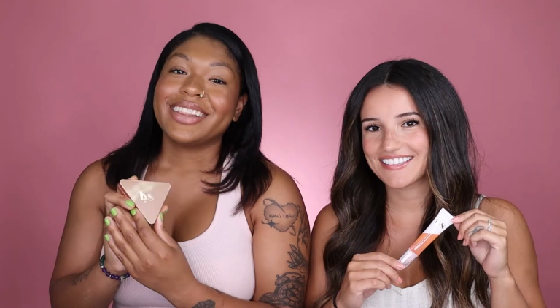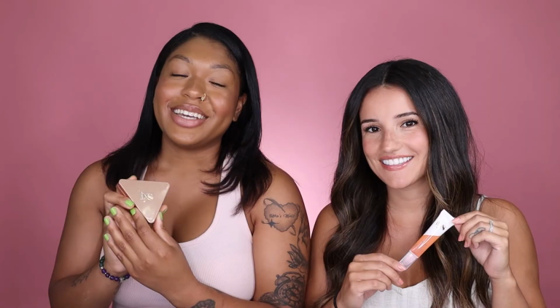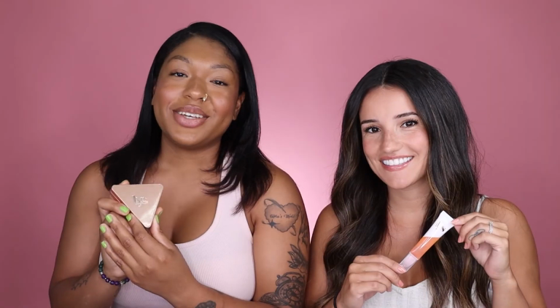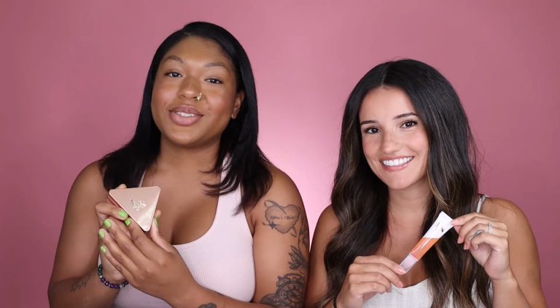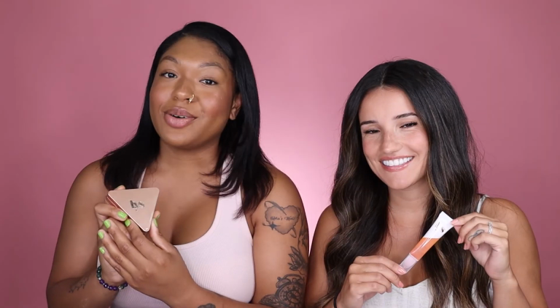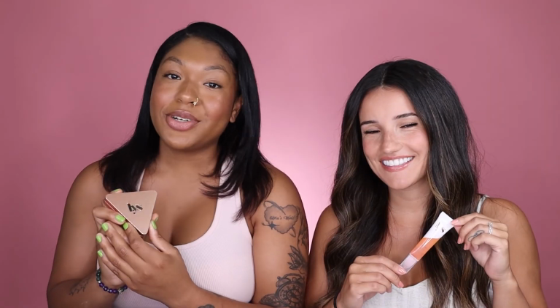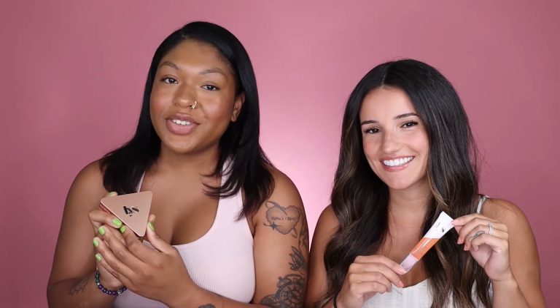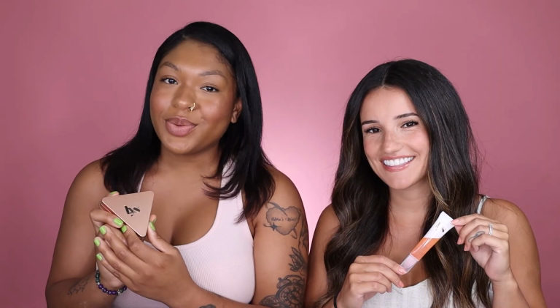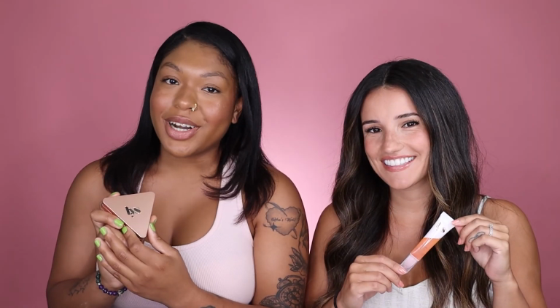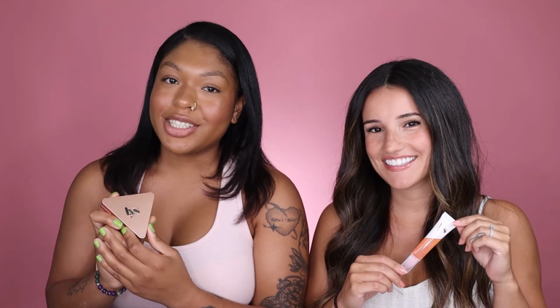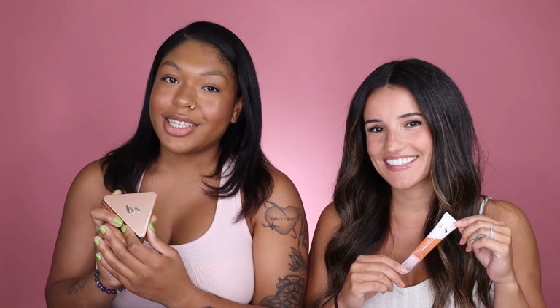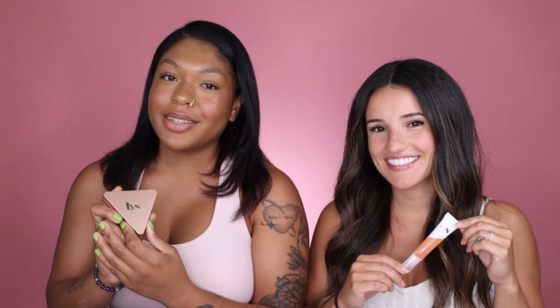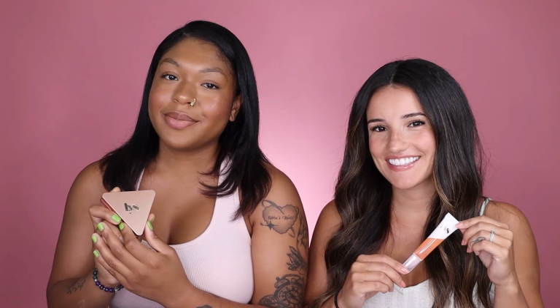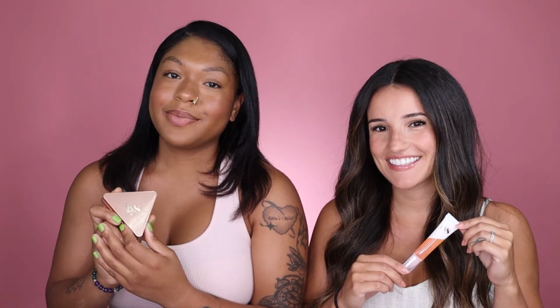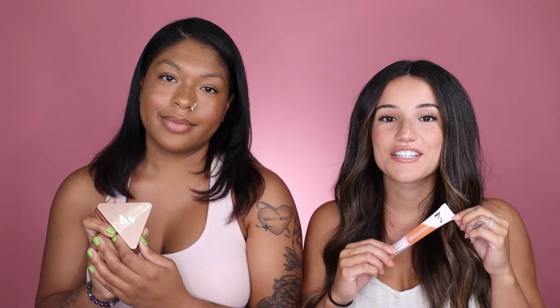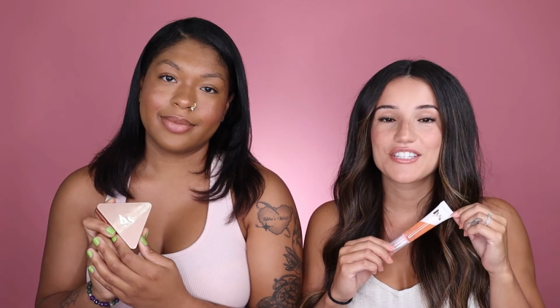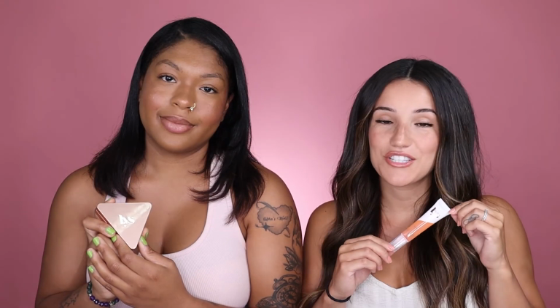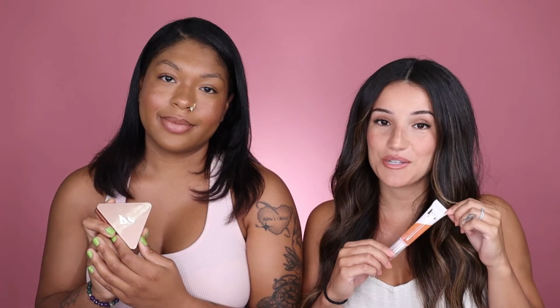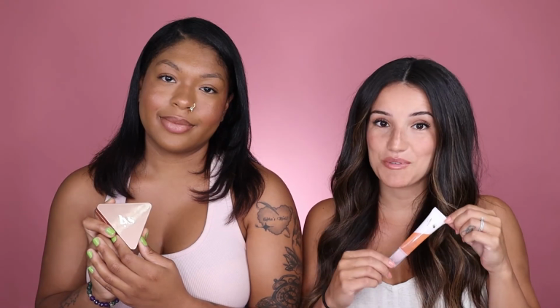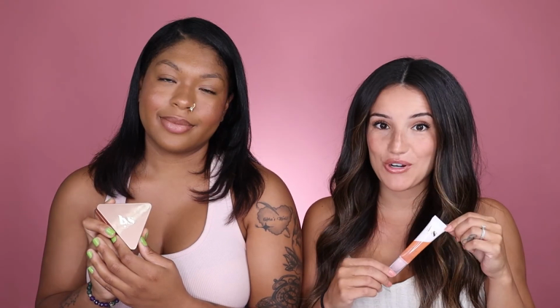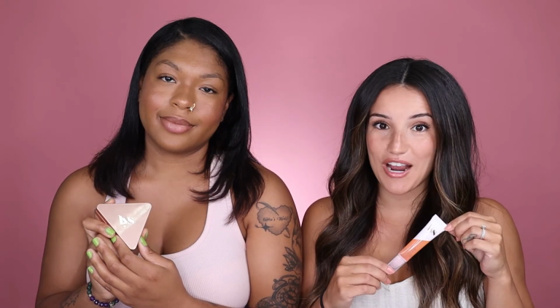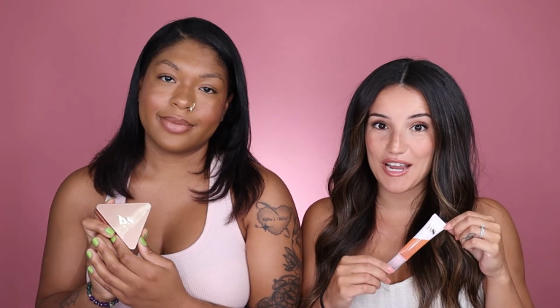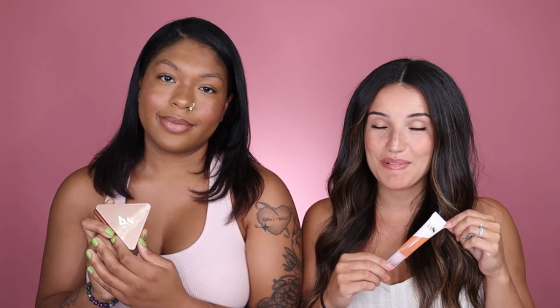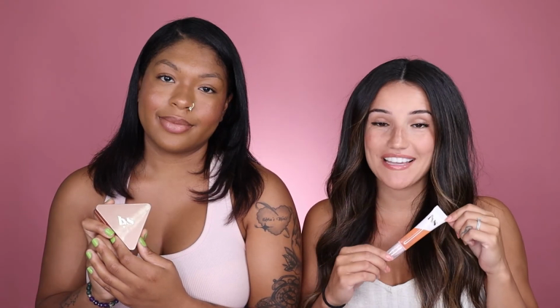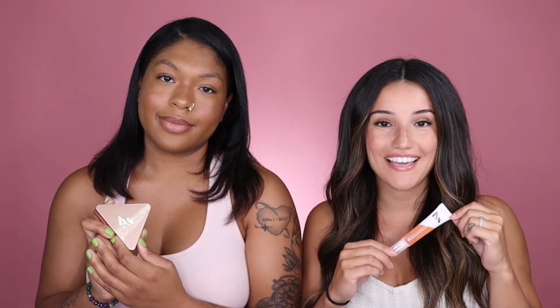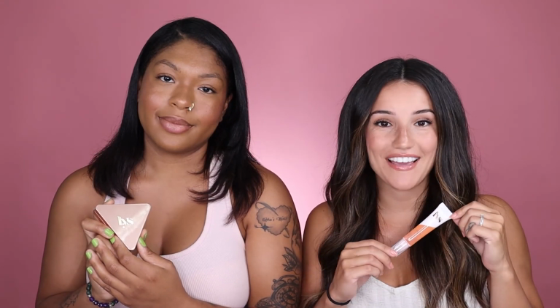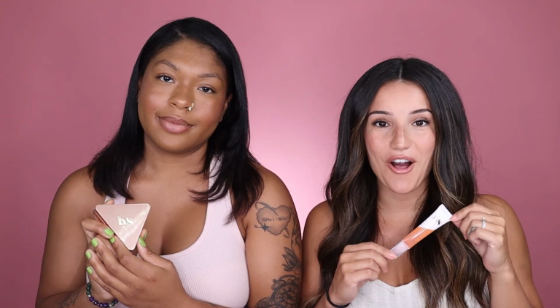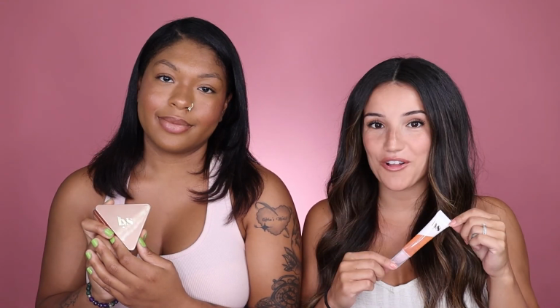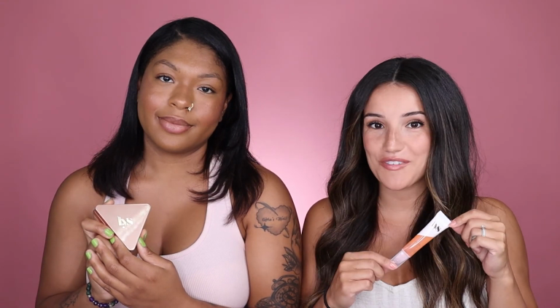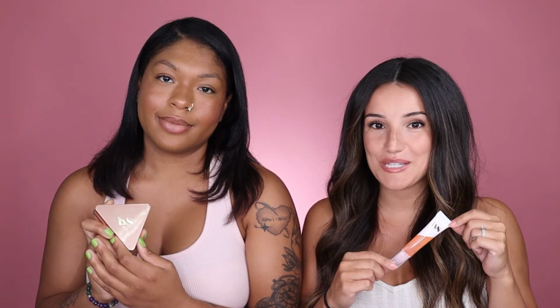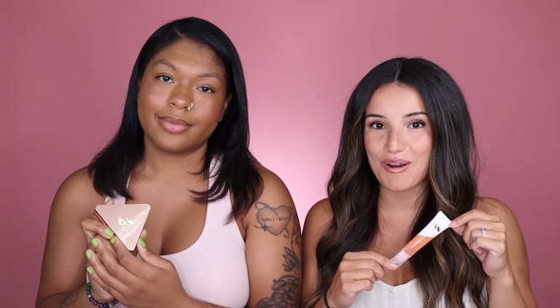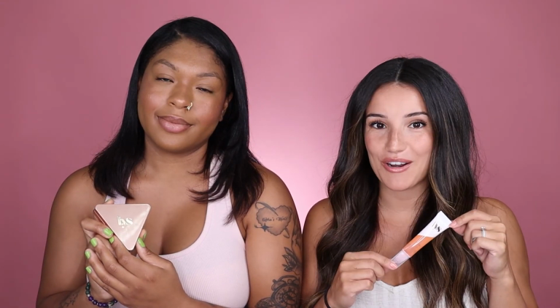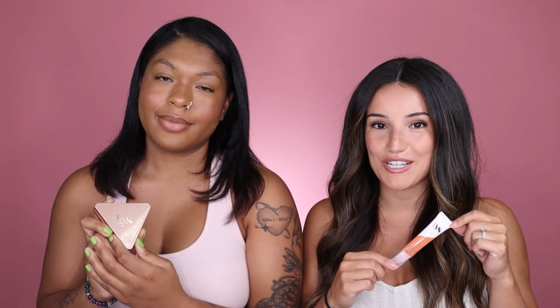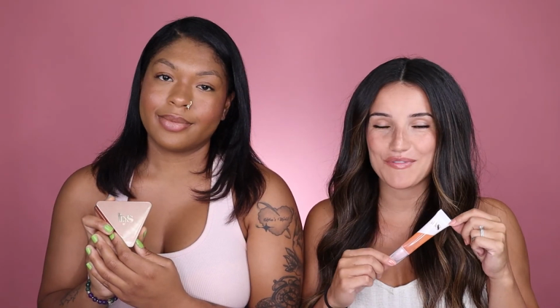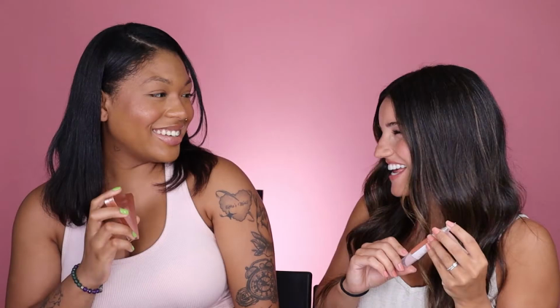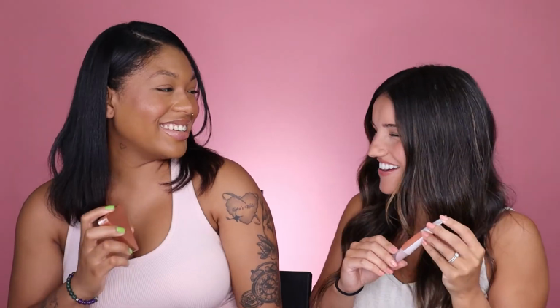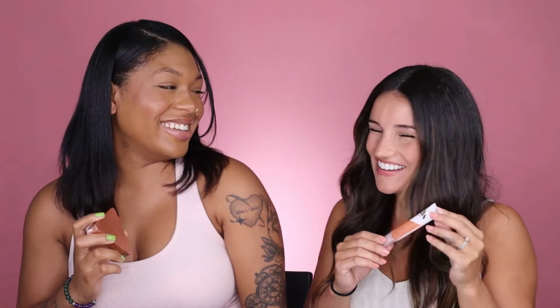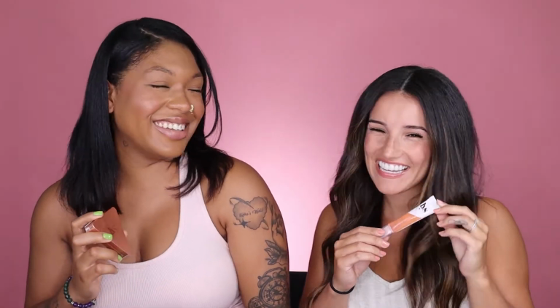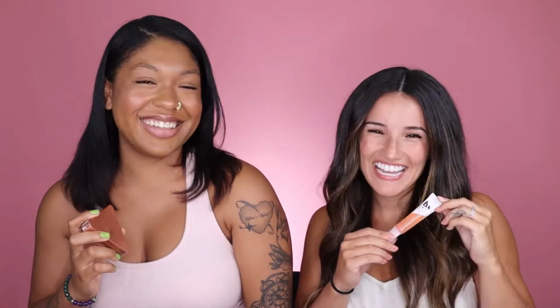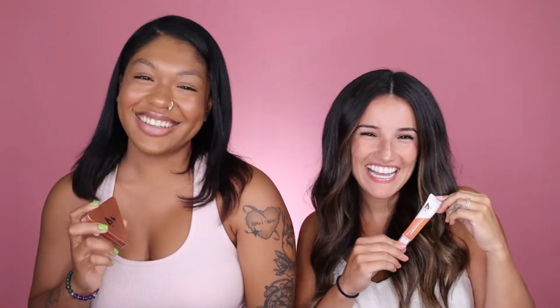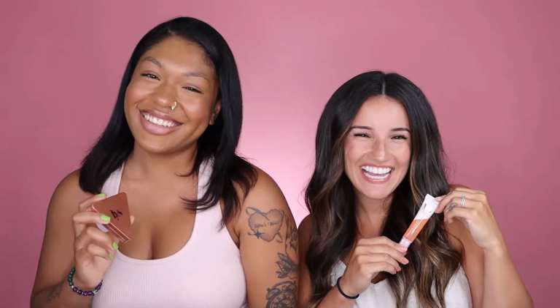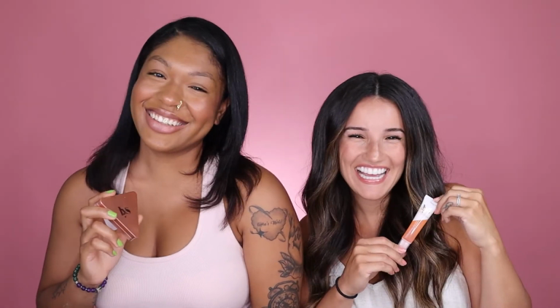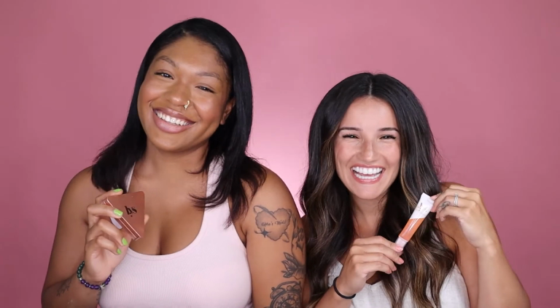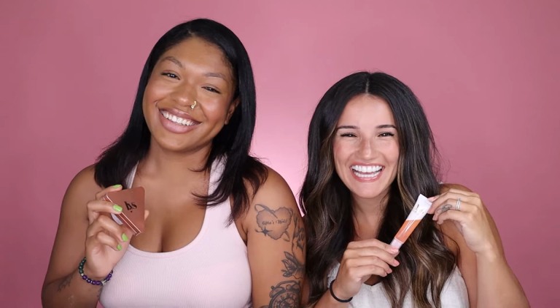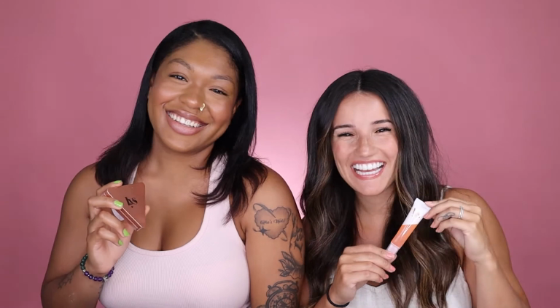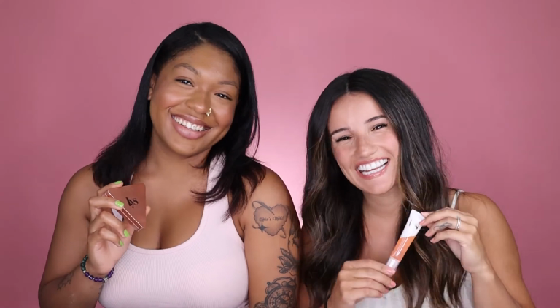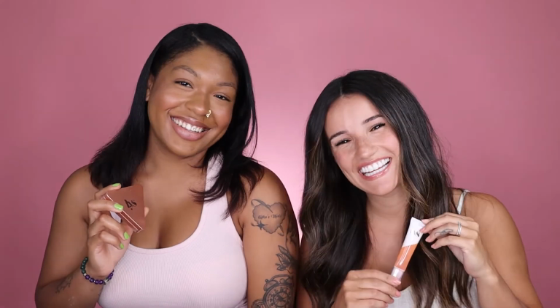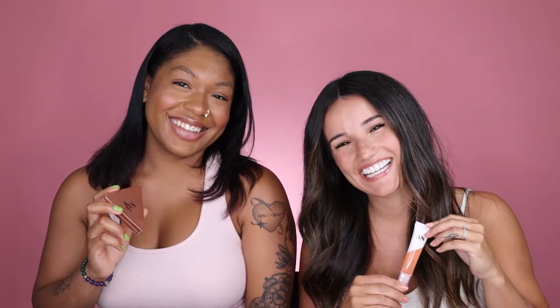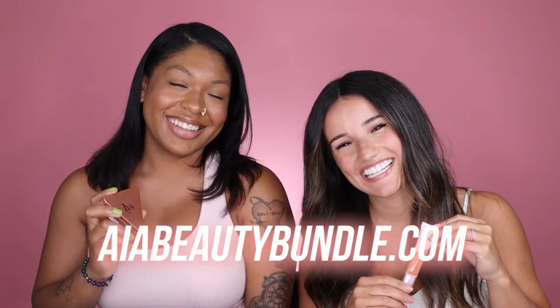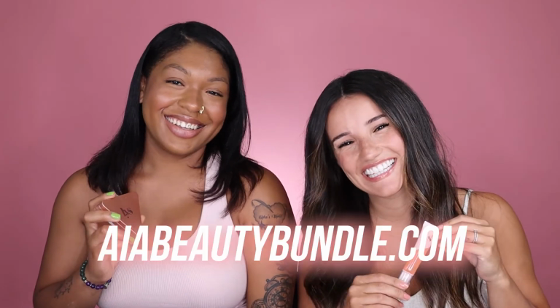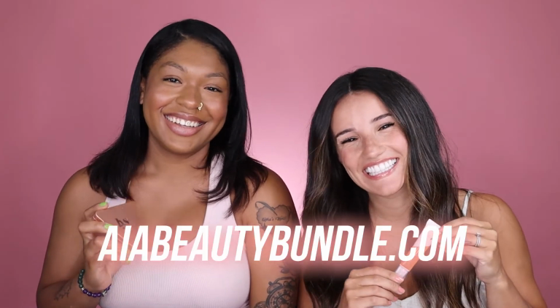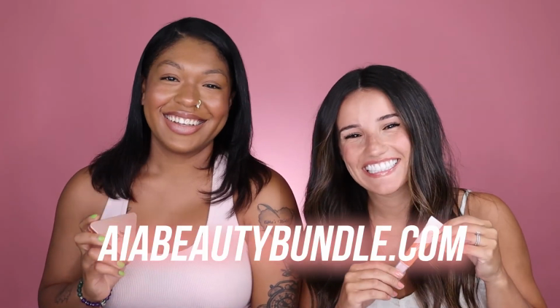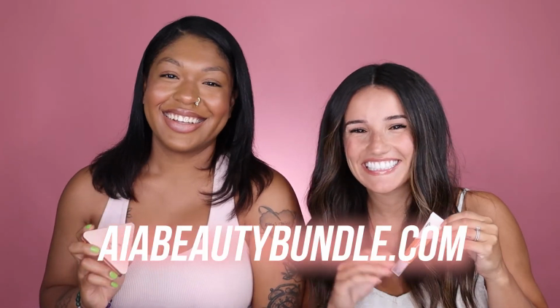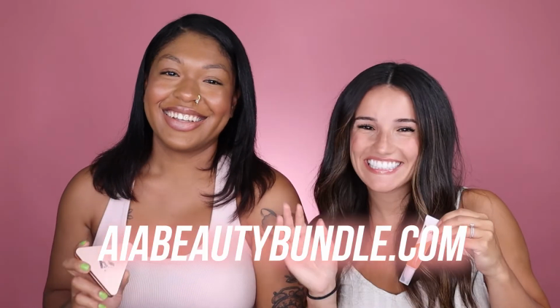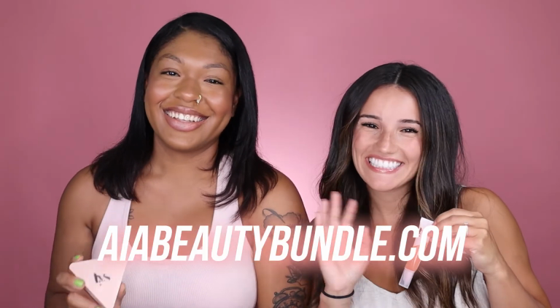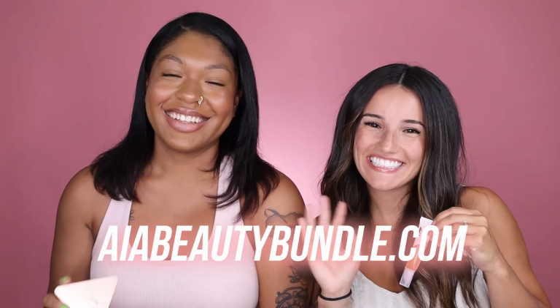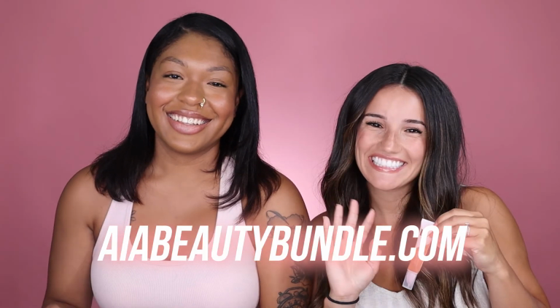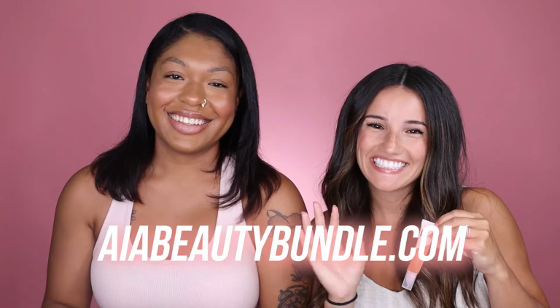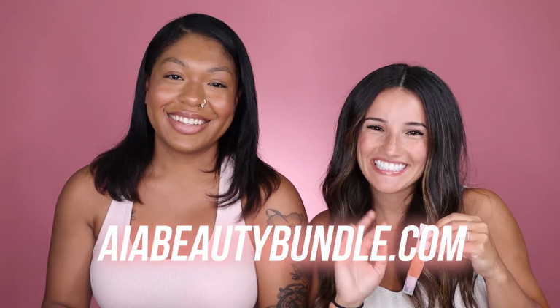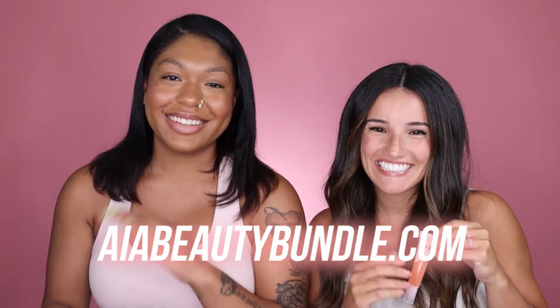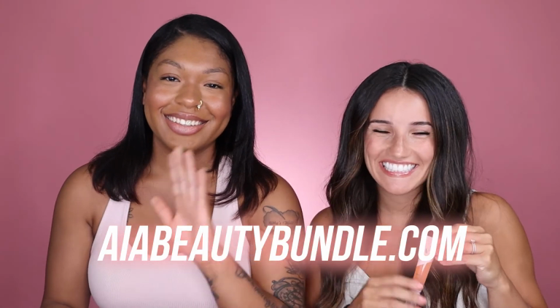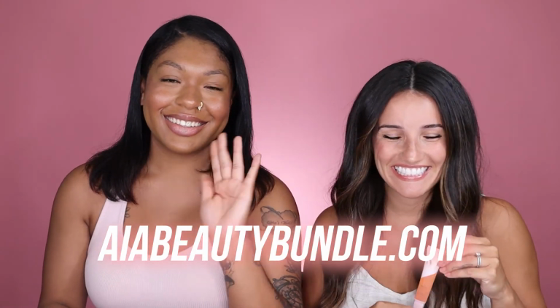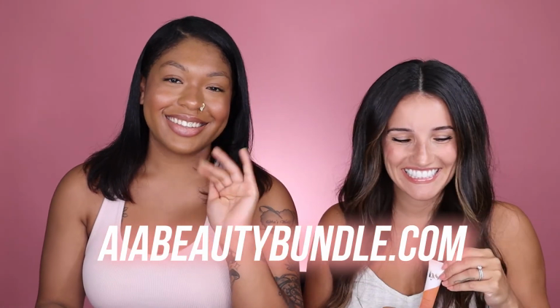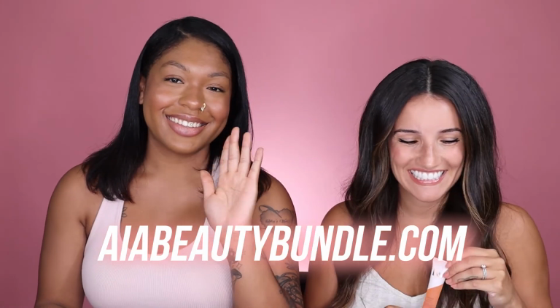Thank you so much for watching. To subscribe and get all these products for just $38, visit aiabeautybundle.com.